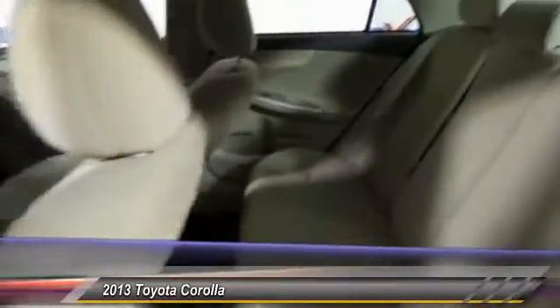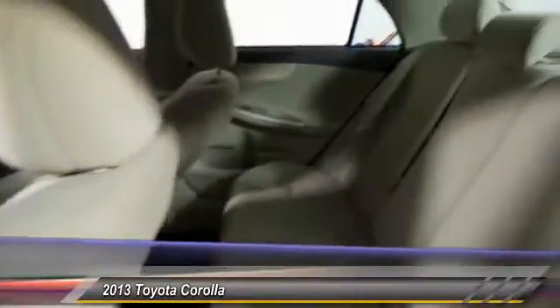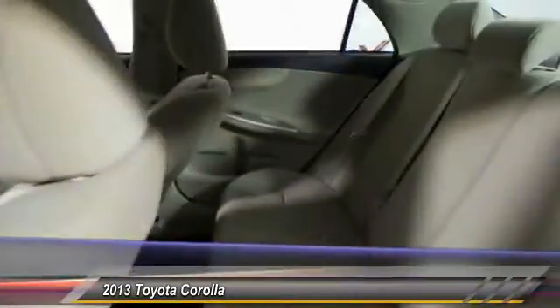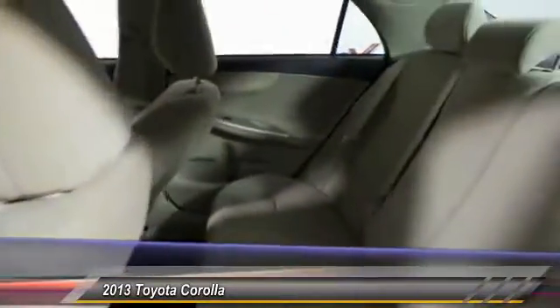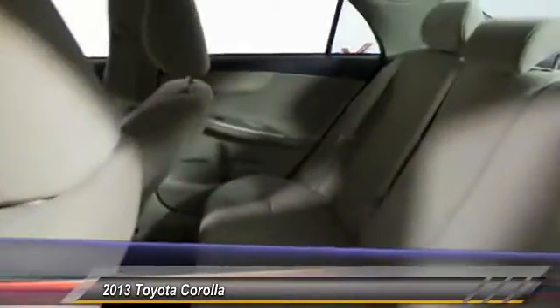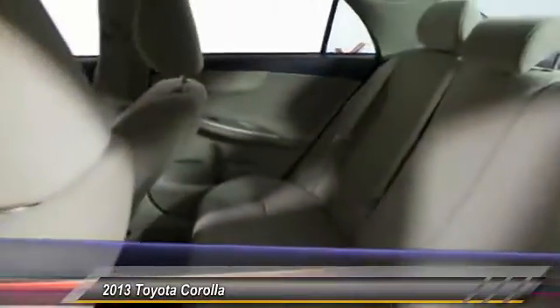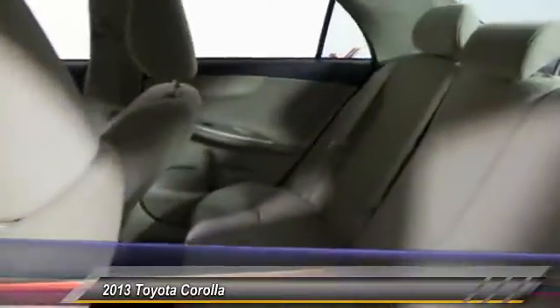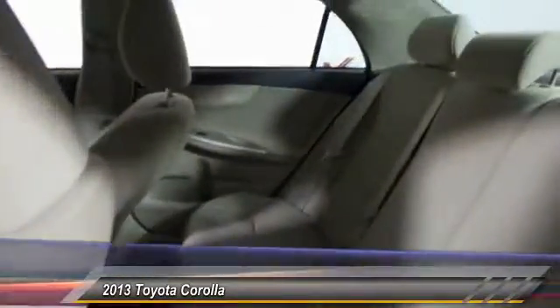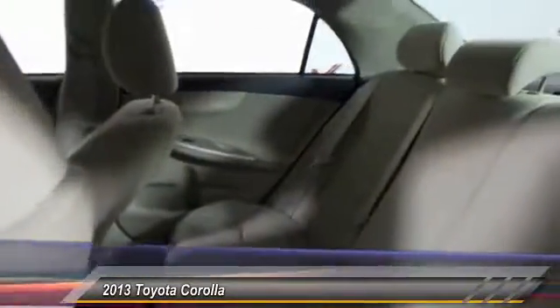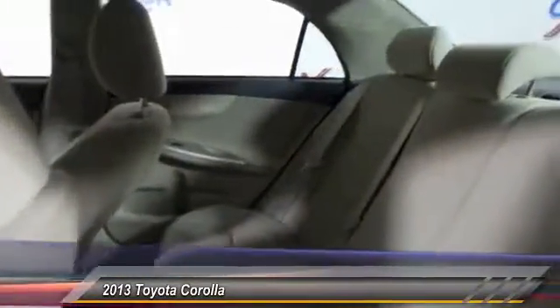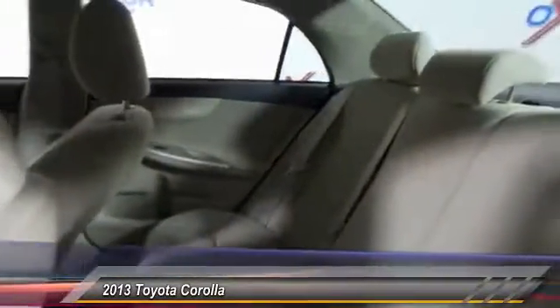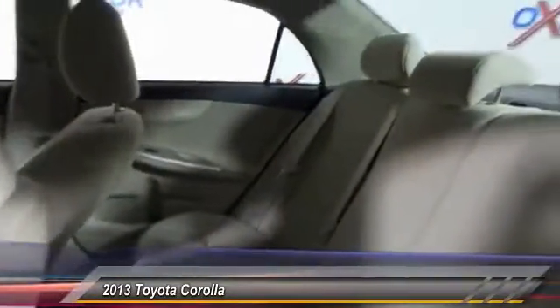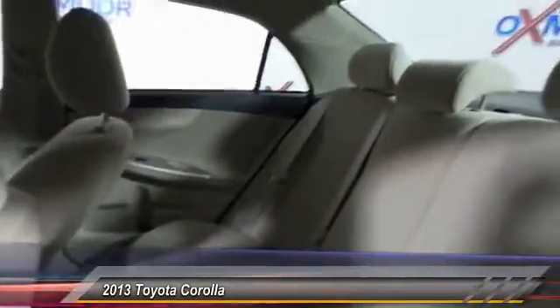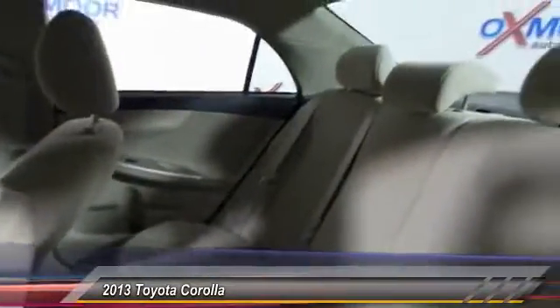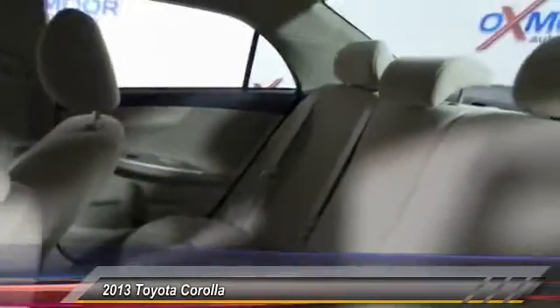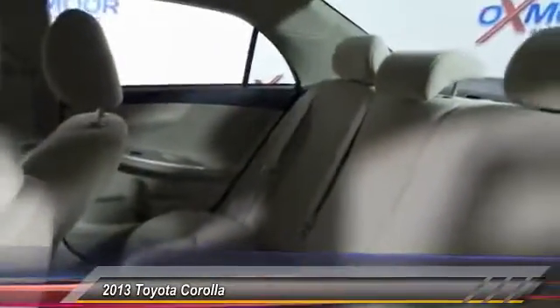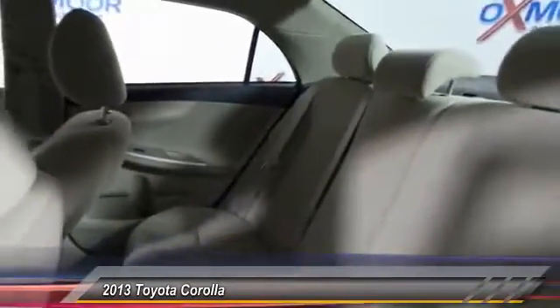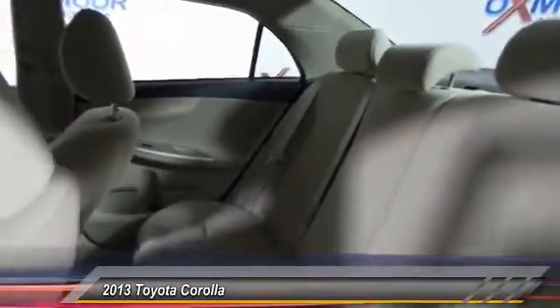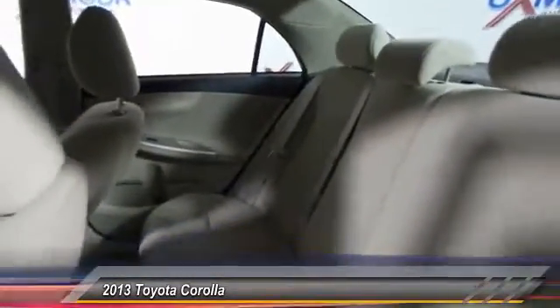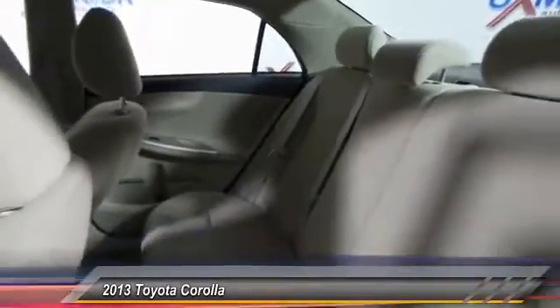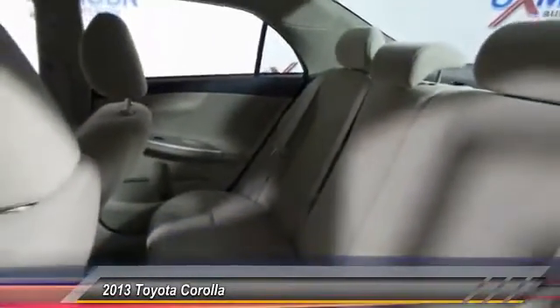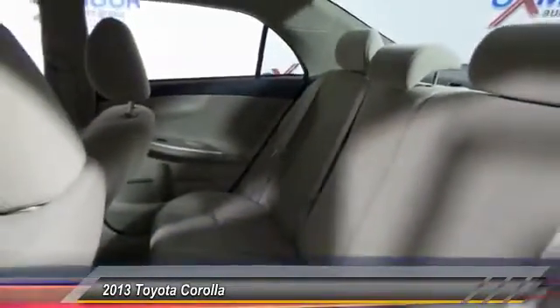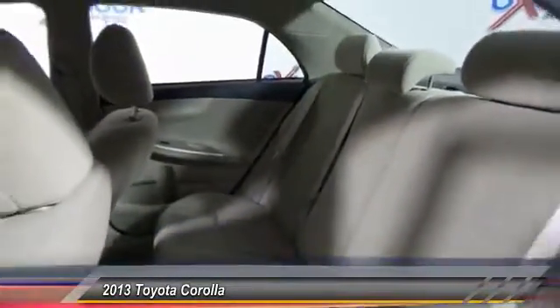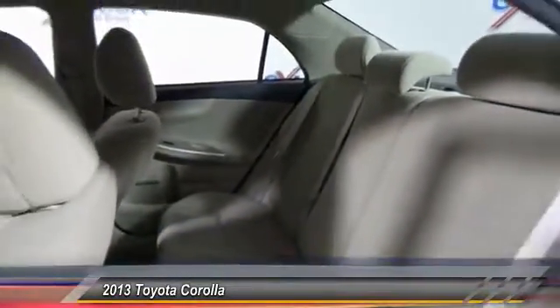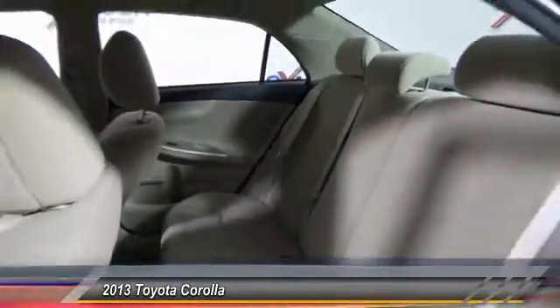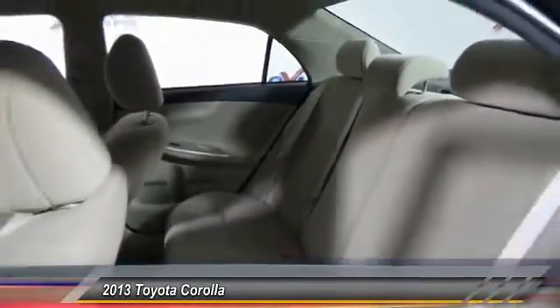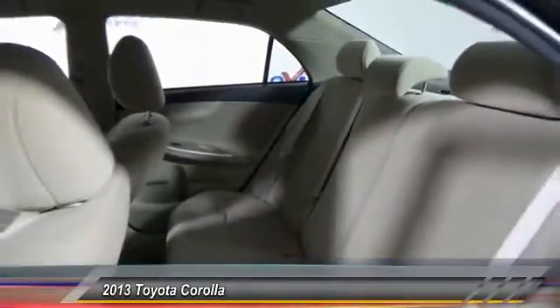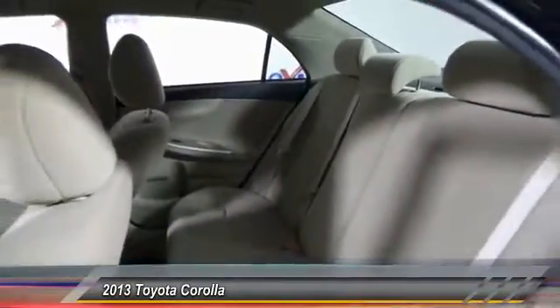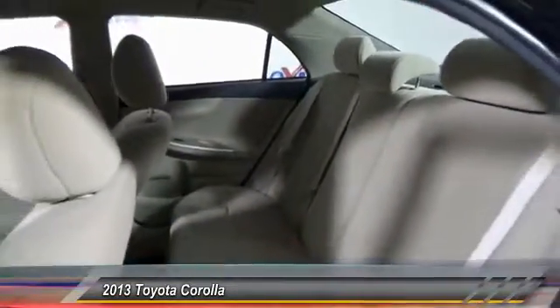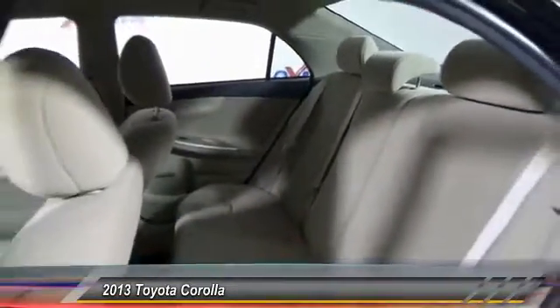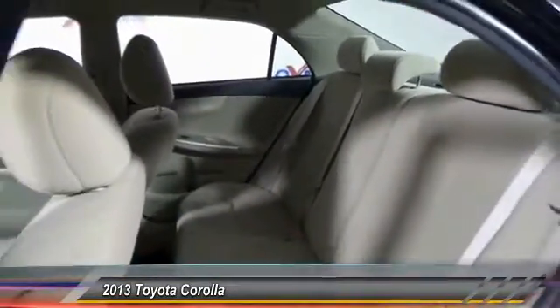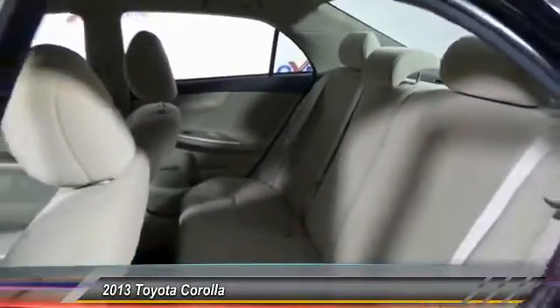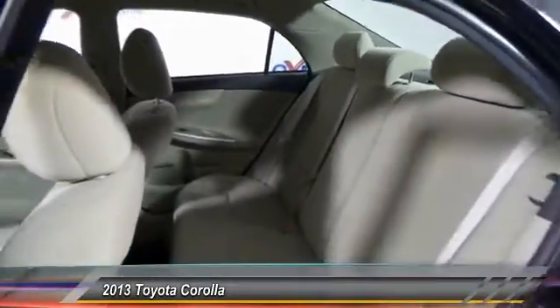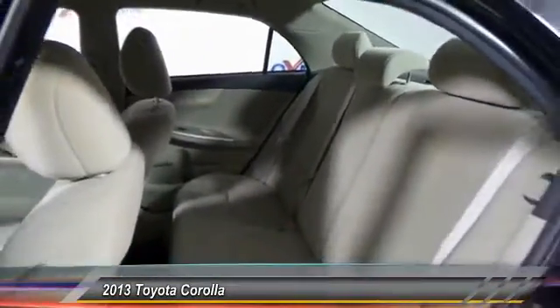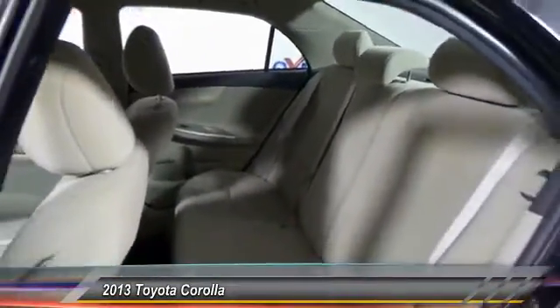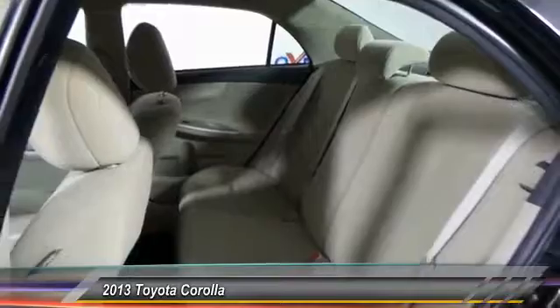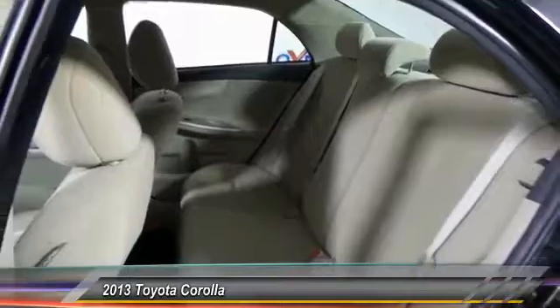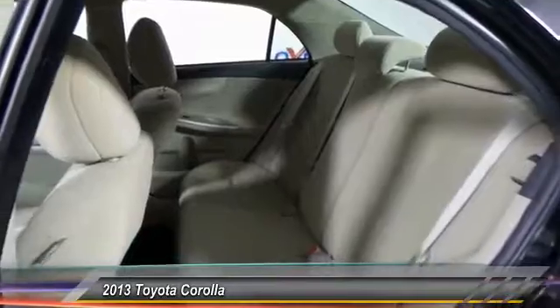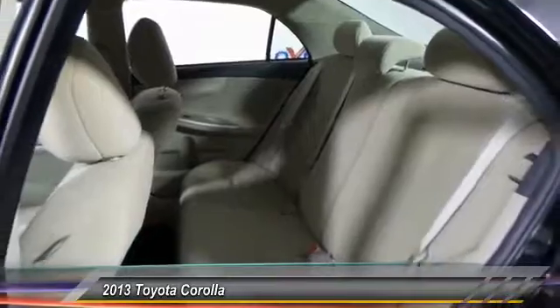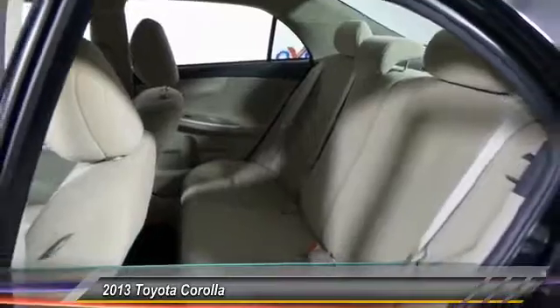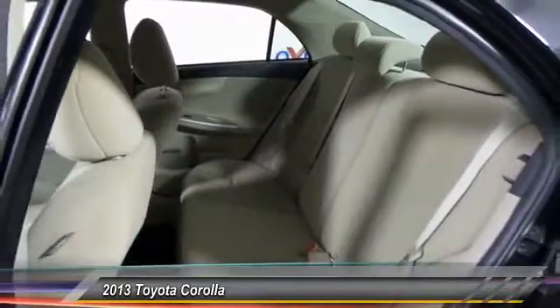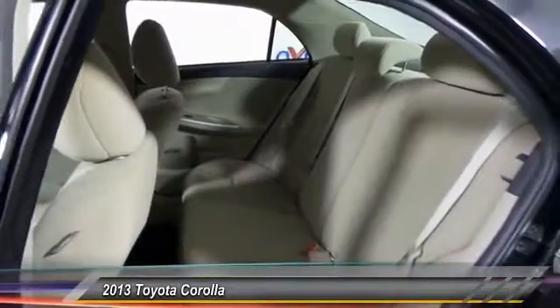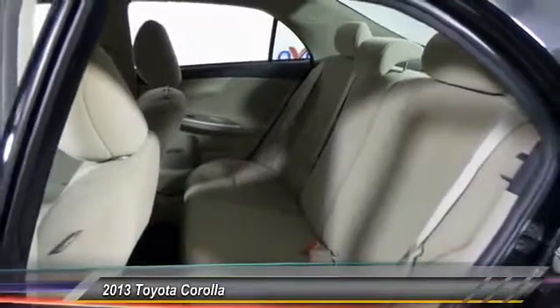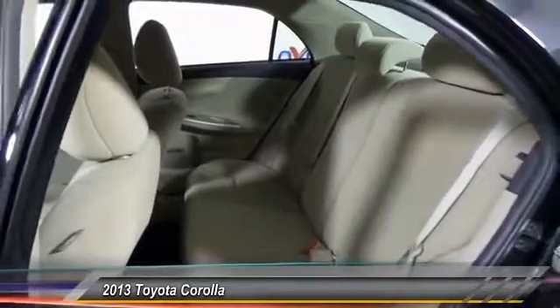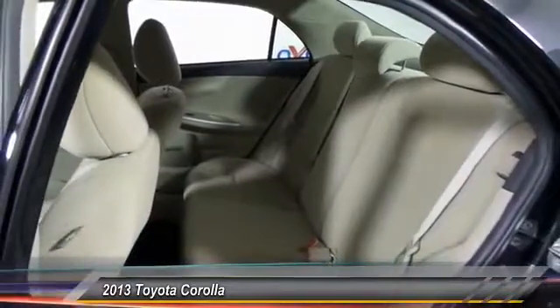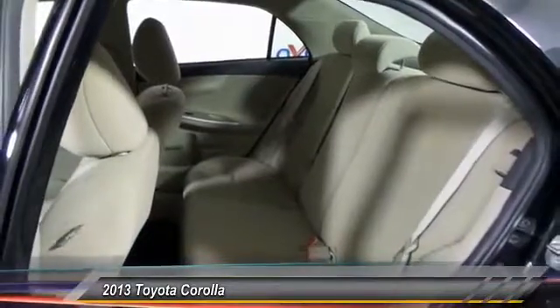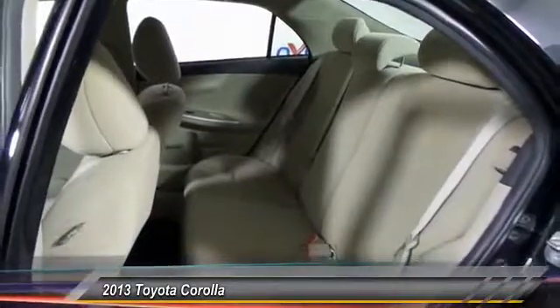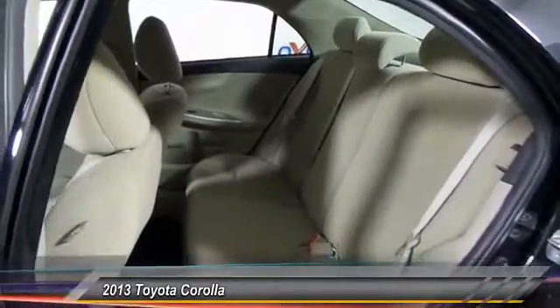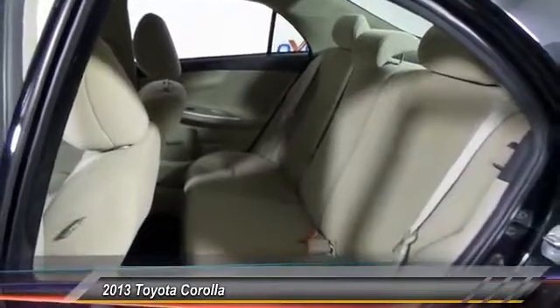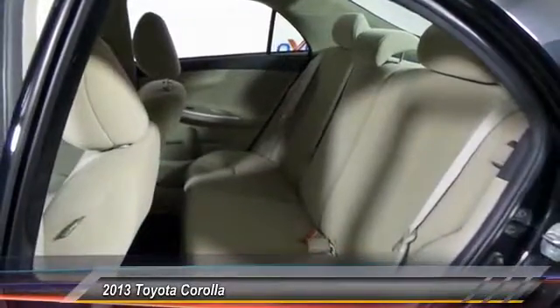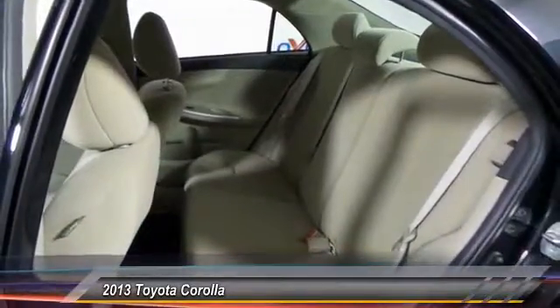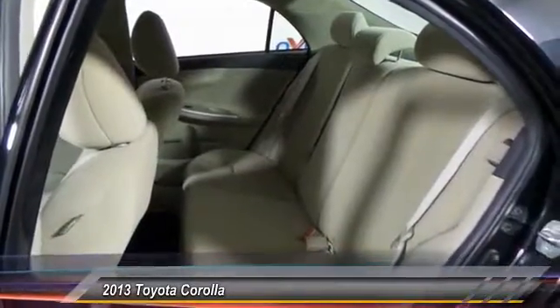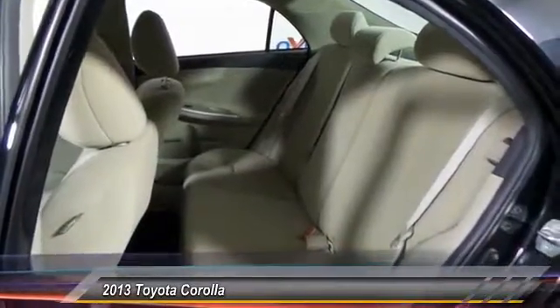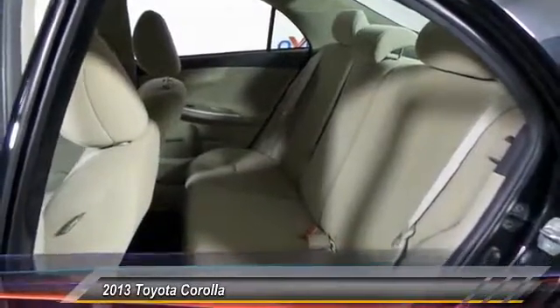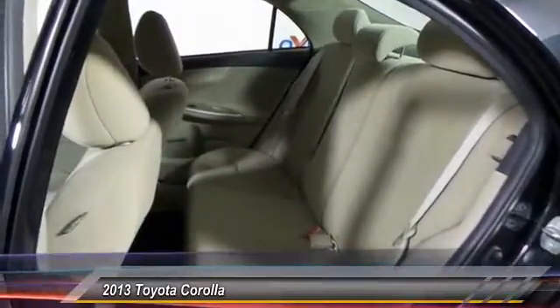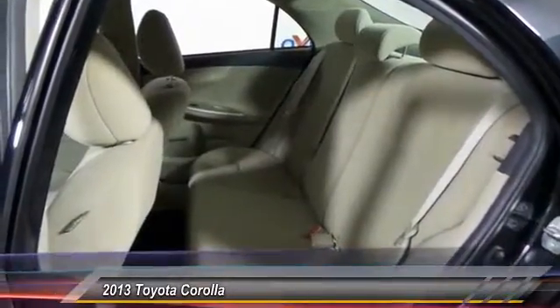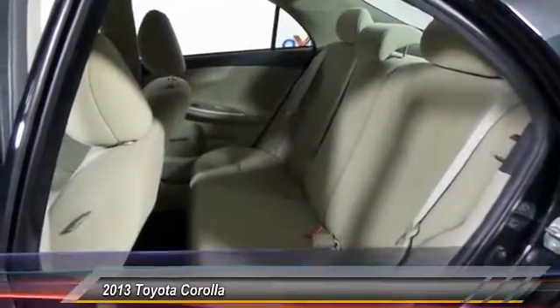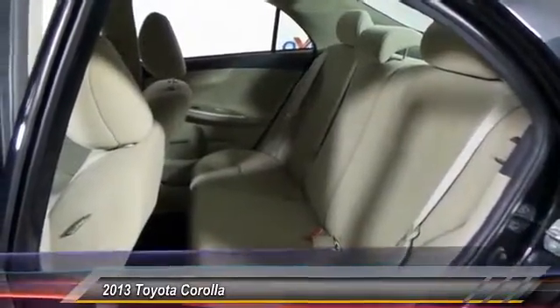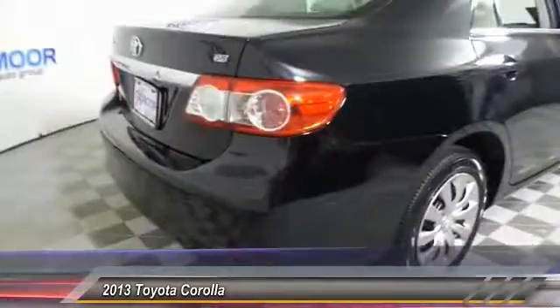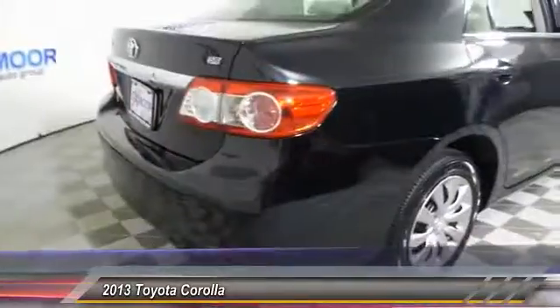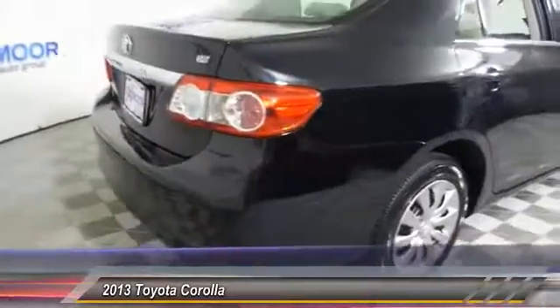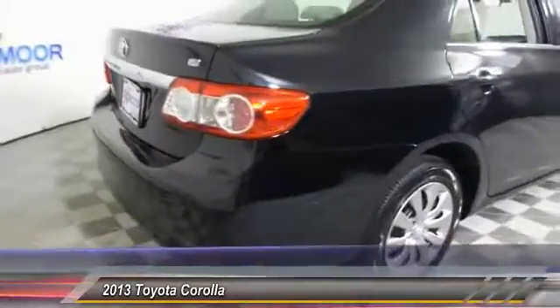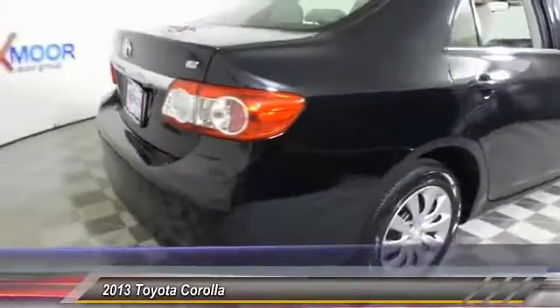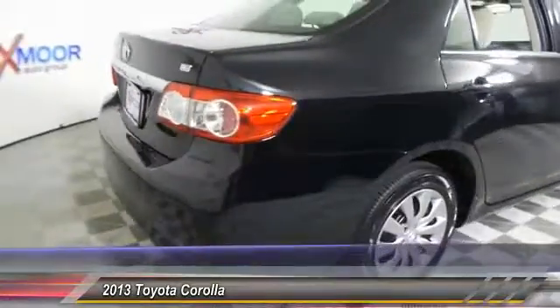Dual airbags. Power steering. Air conditioning. One owner. AM, FM, CD, MP3 radio.